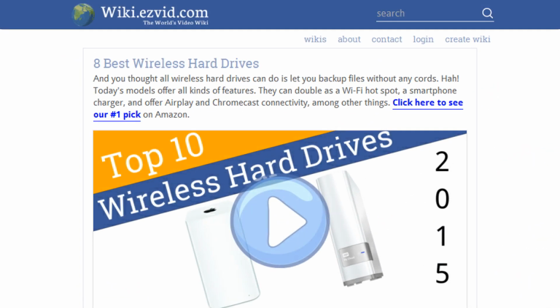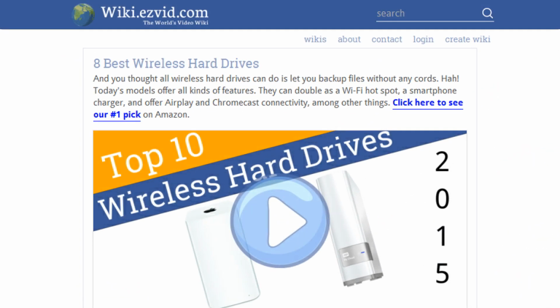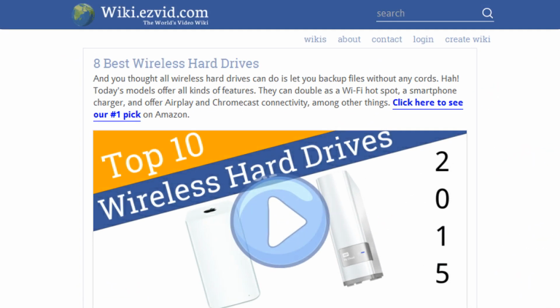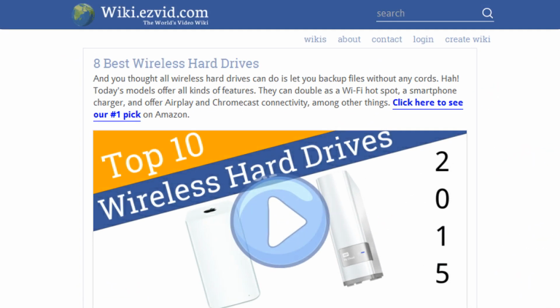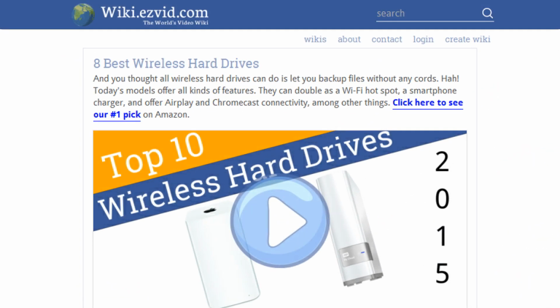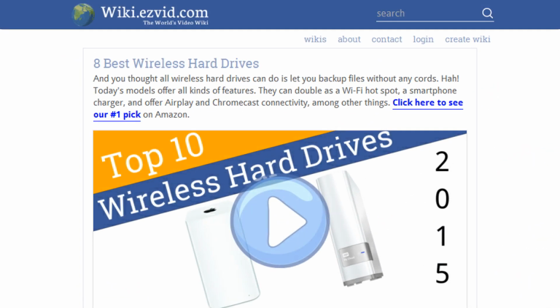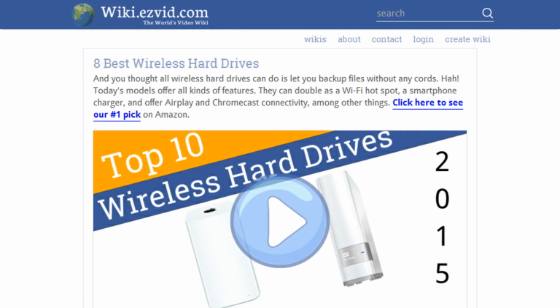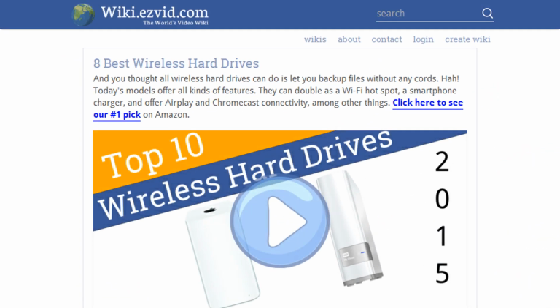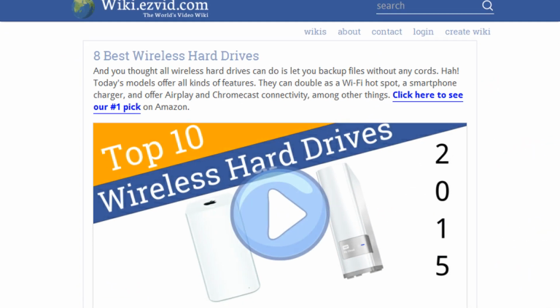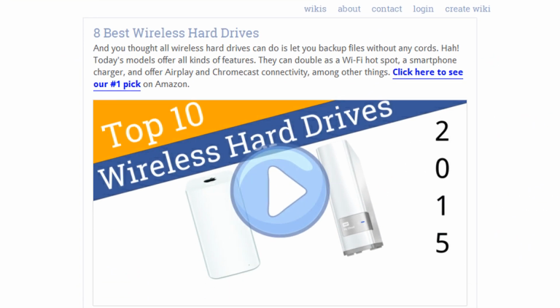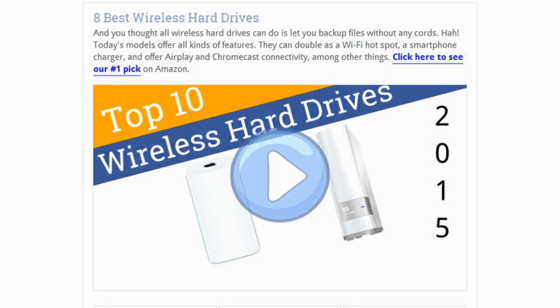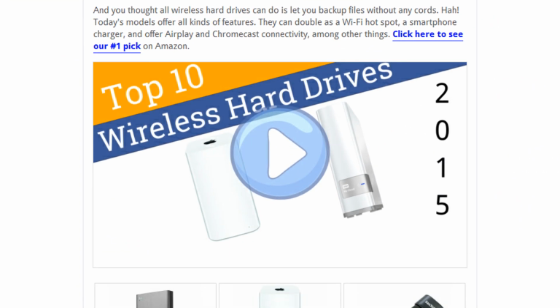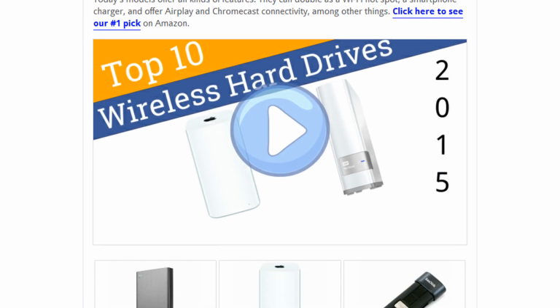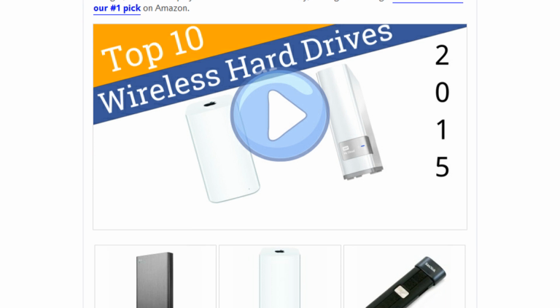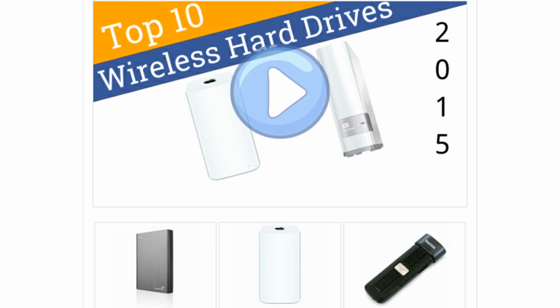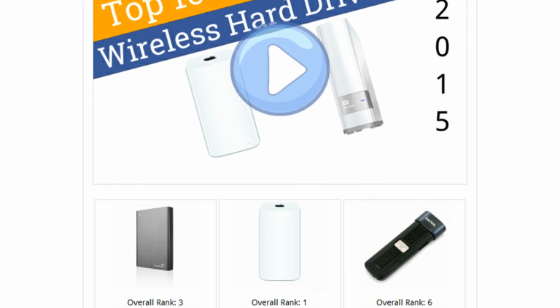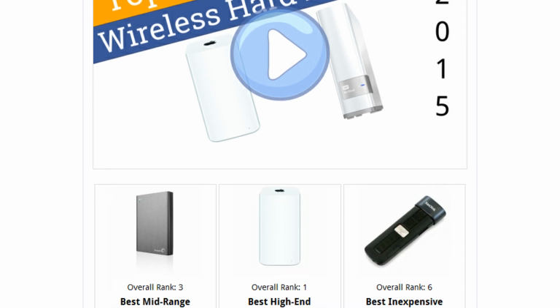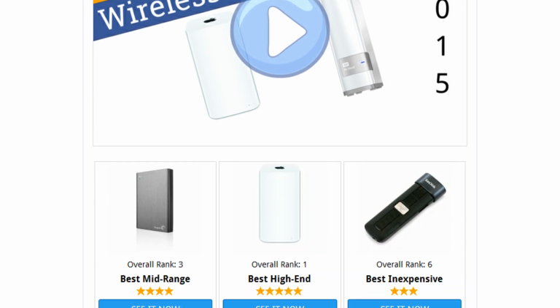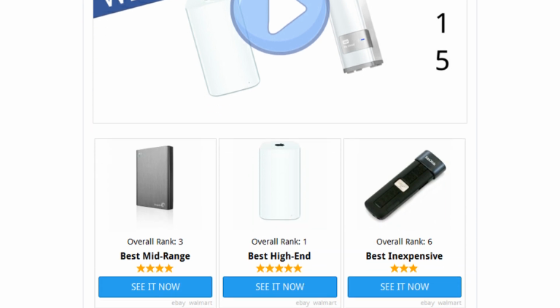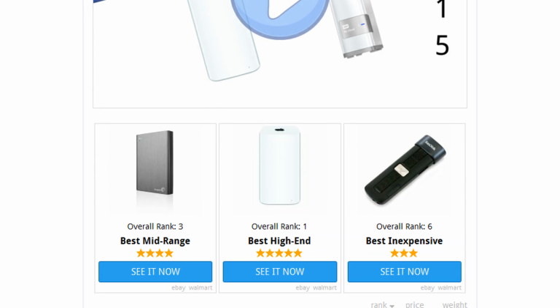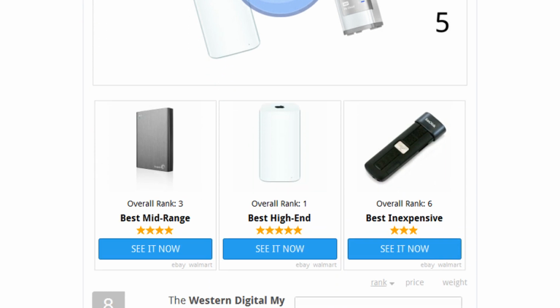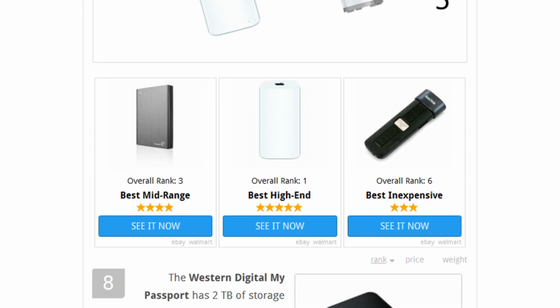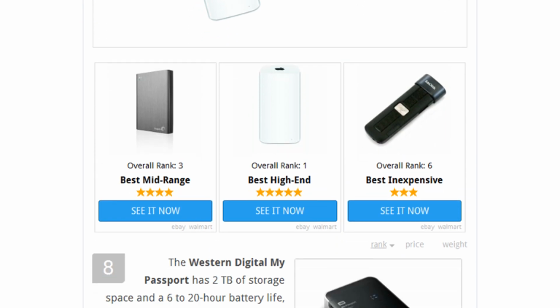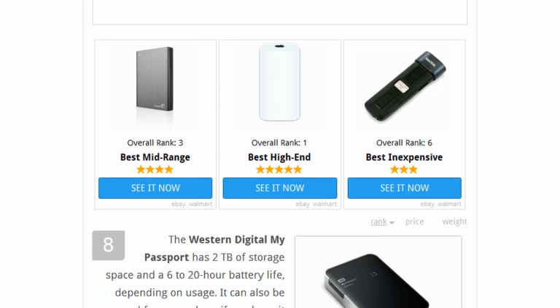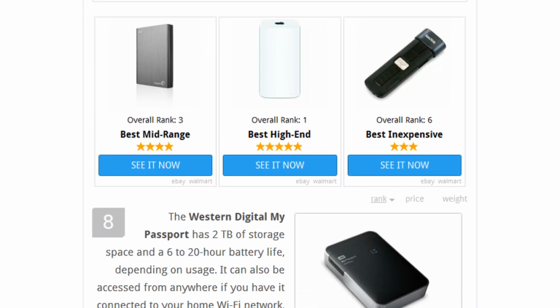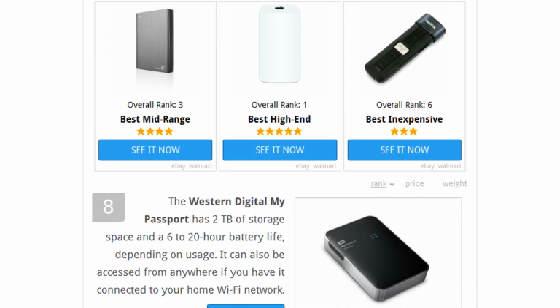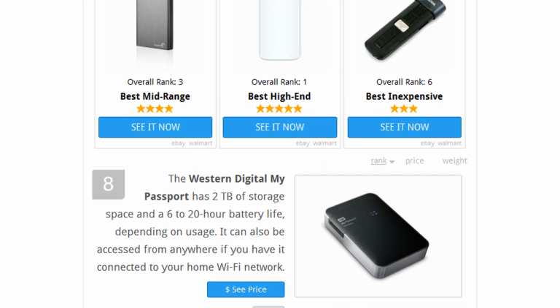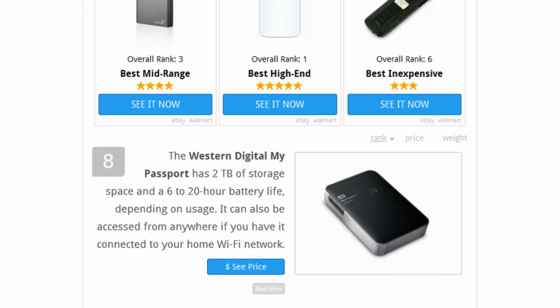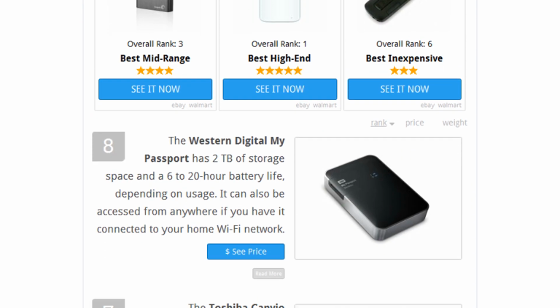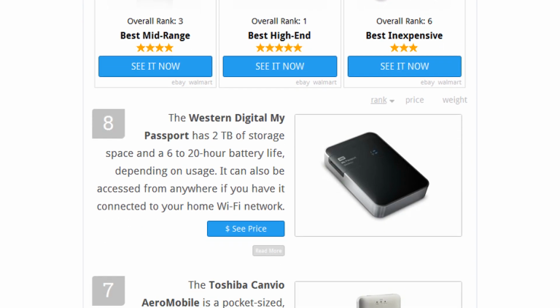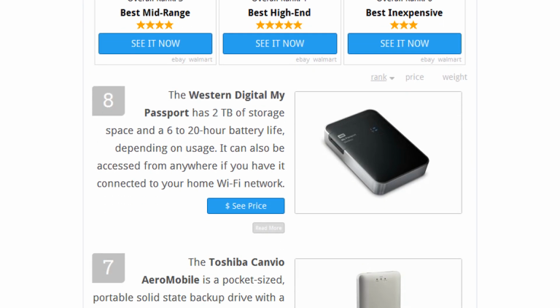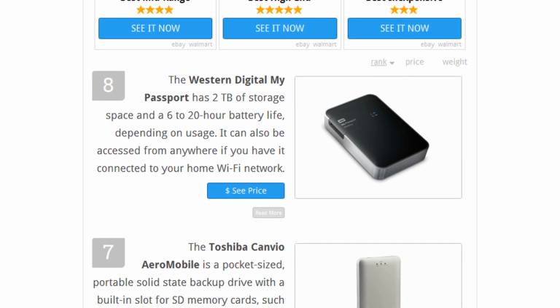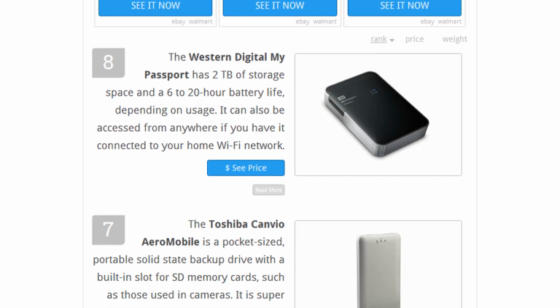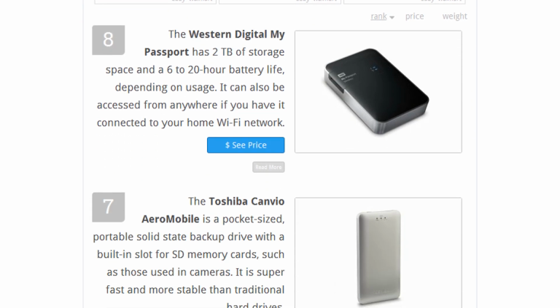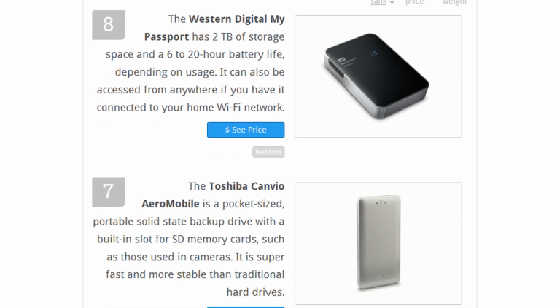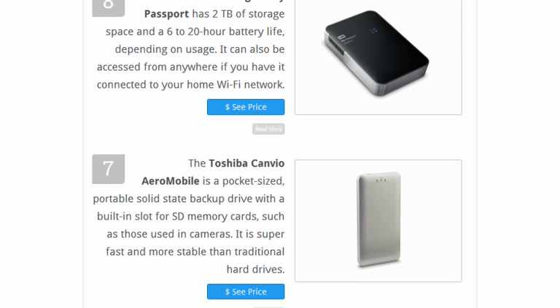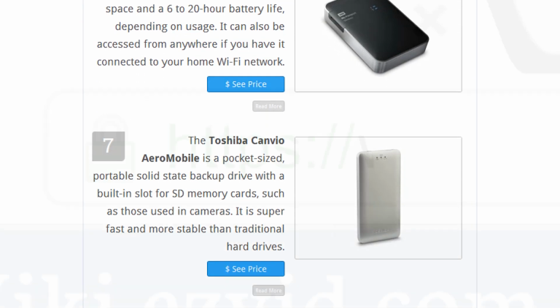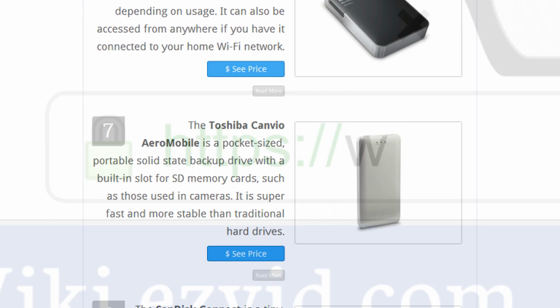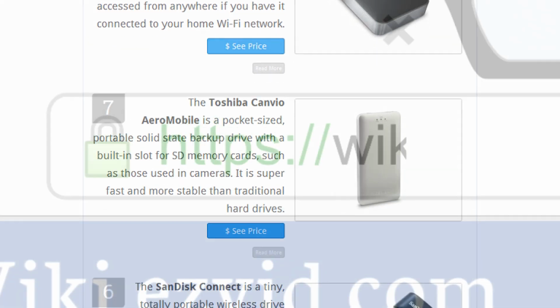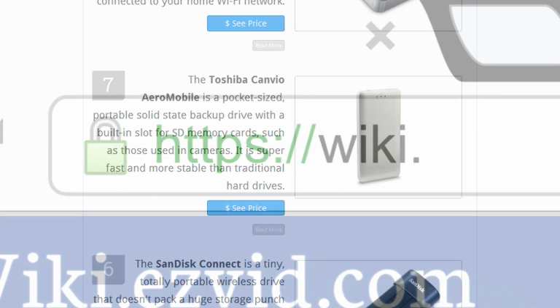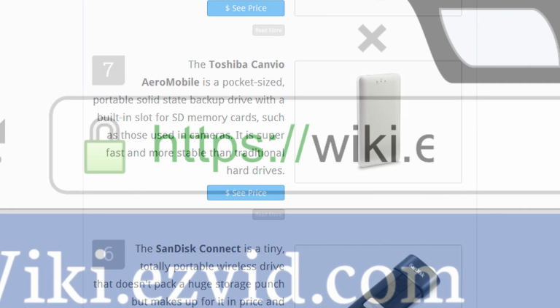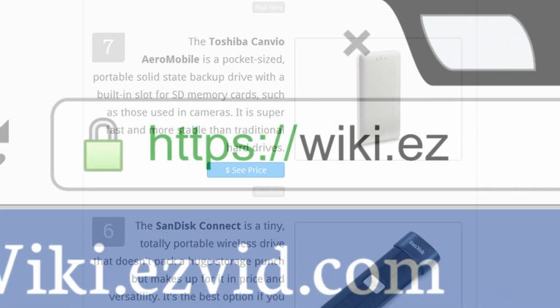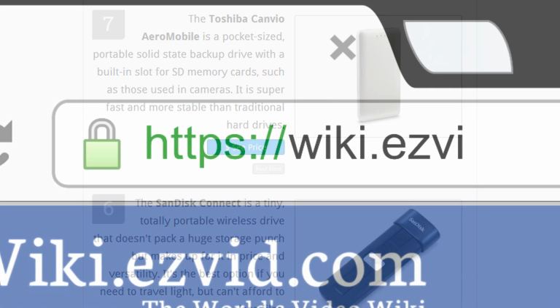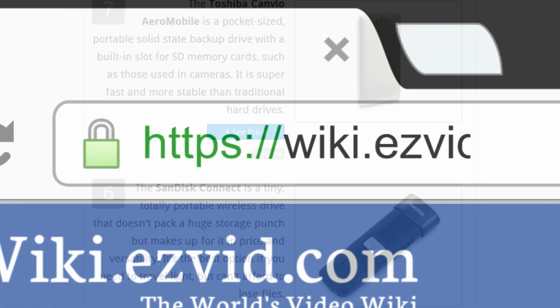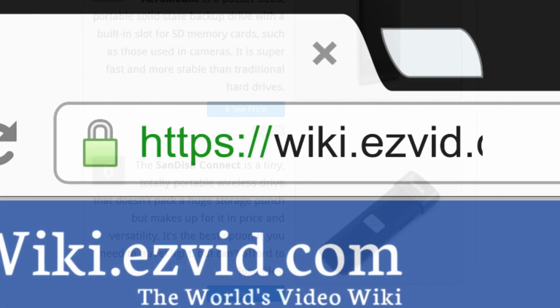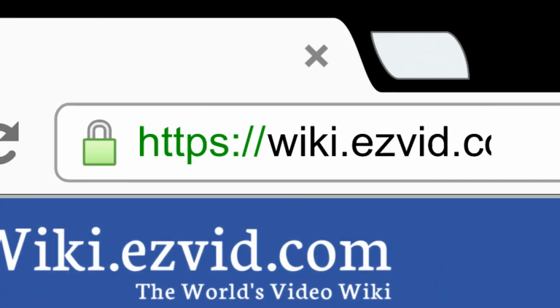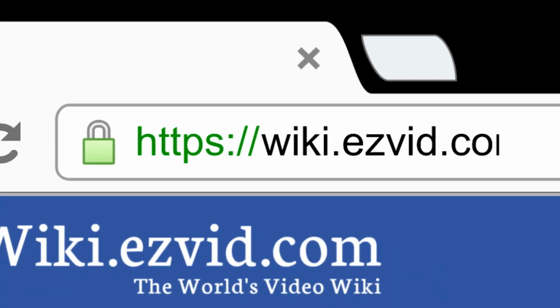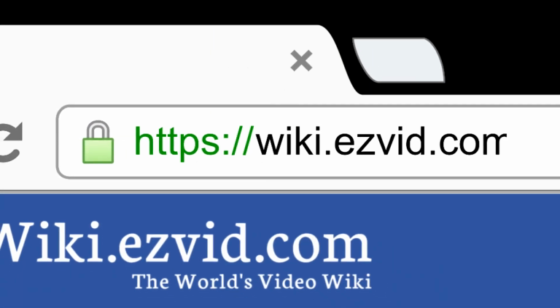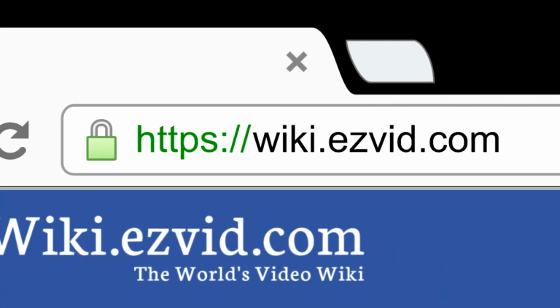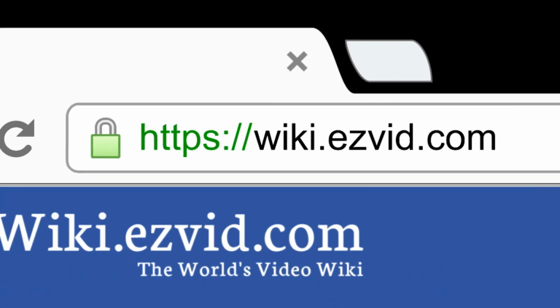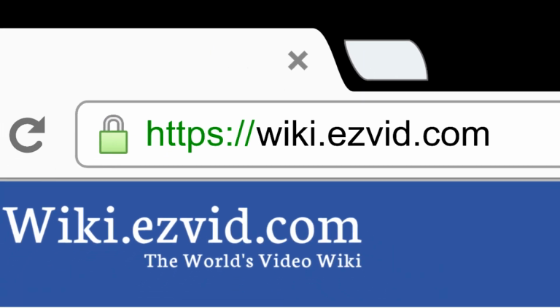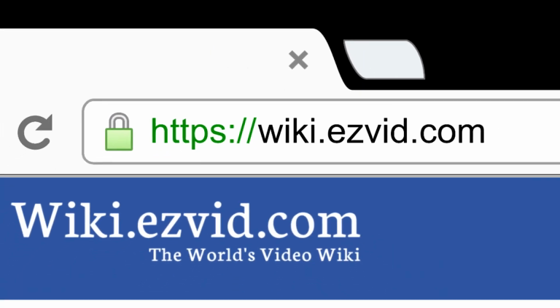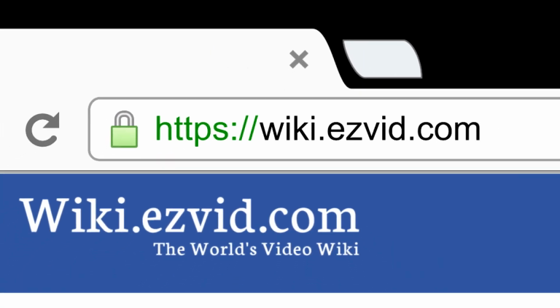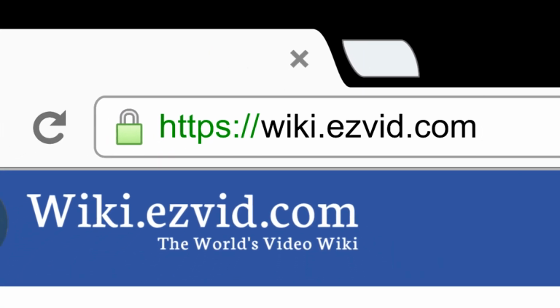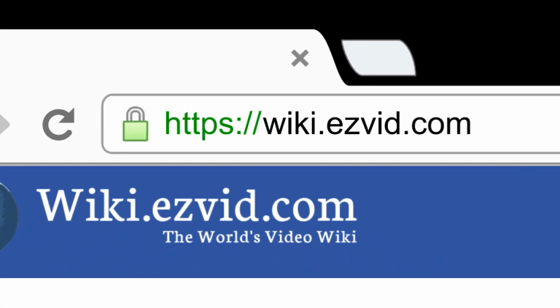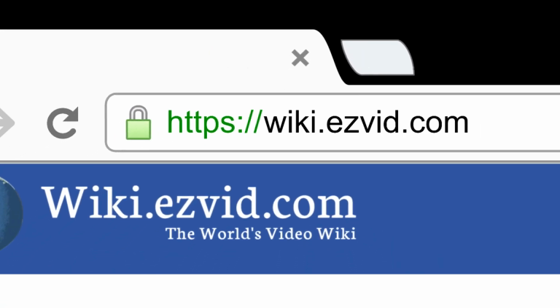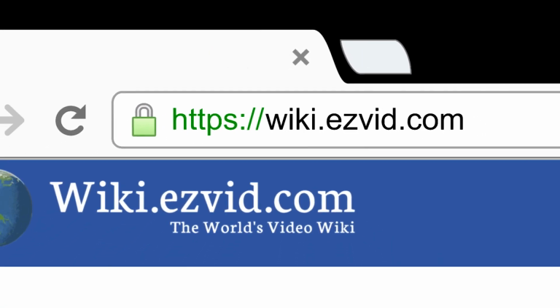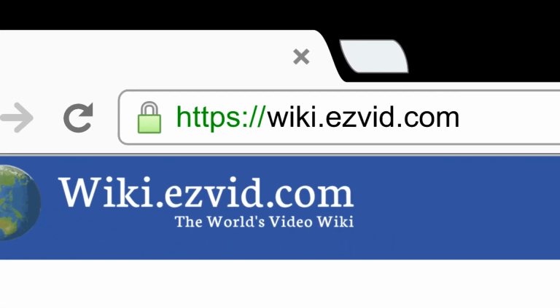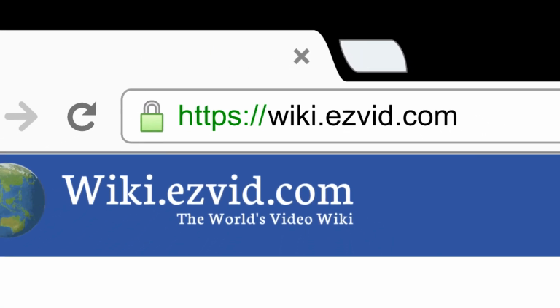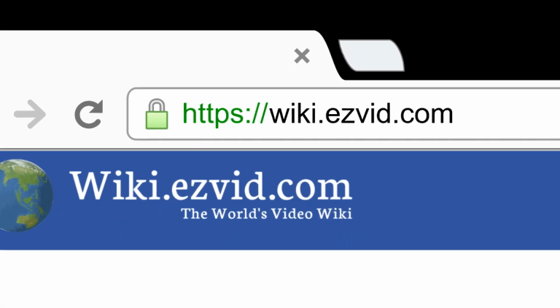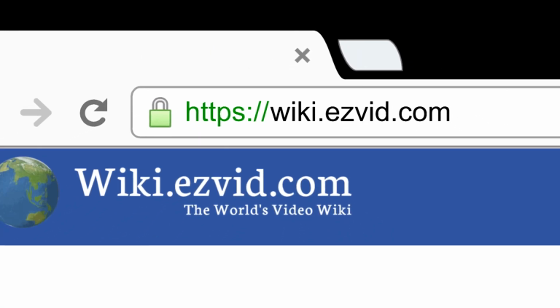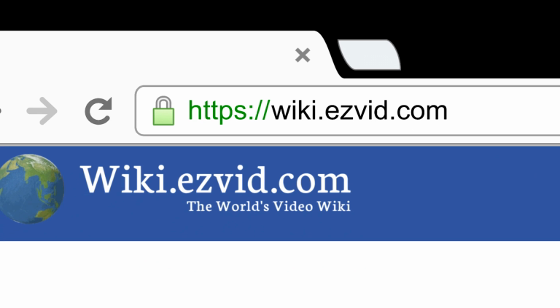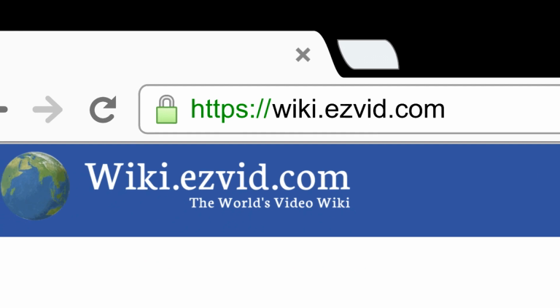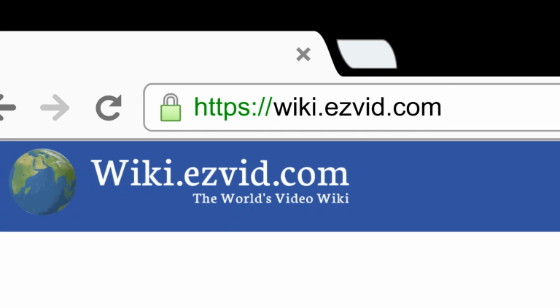To see all this stuff, go to wiki.easyvid.com and search for wireless hard drives, or click beneath this video. We'll see you in the next video.